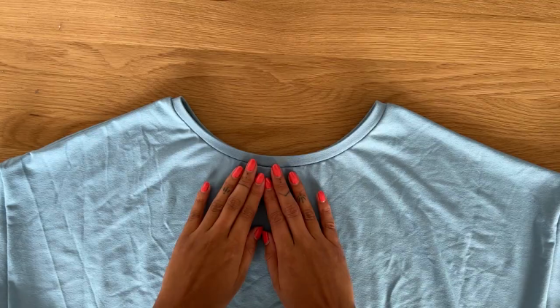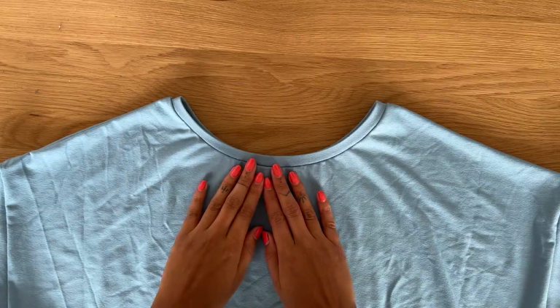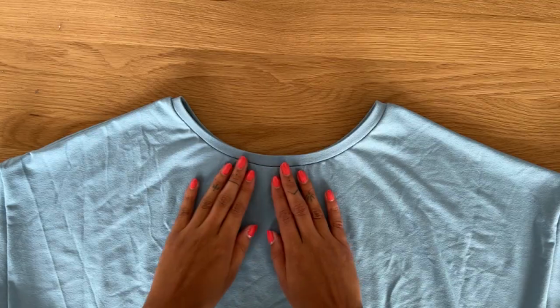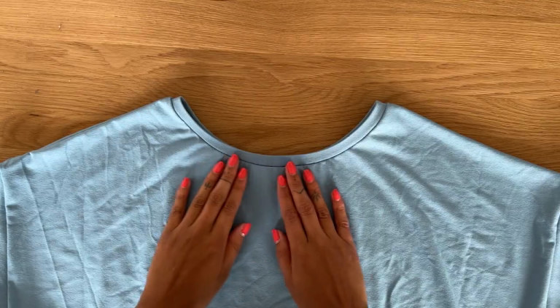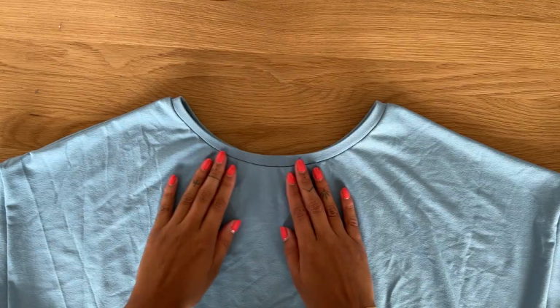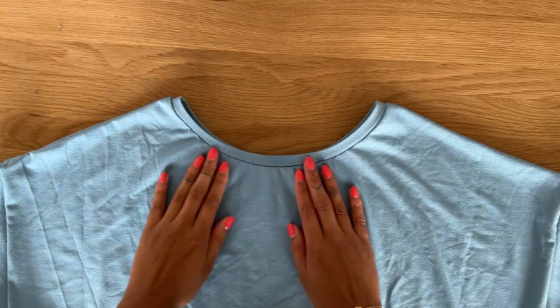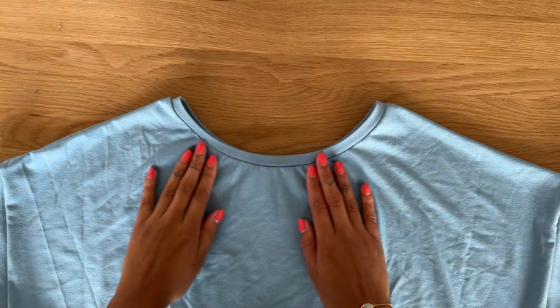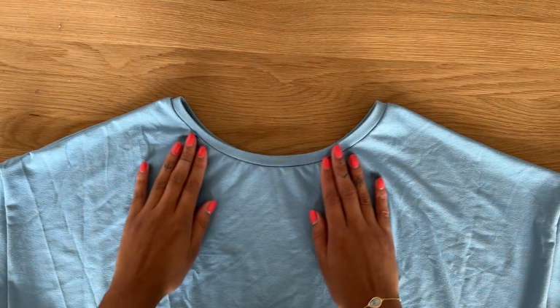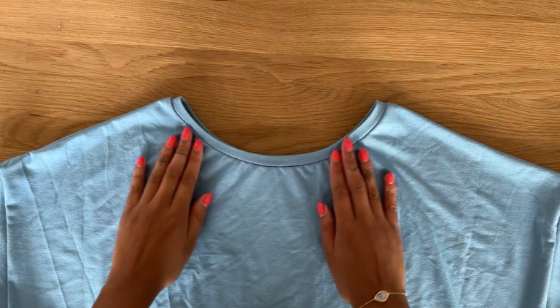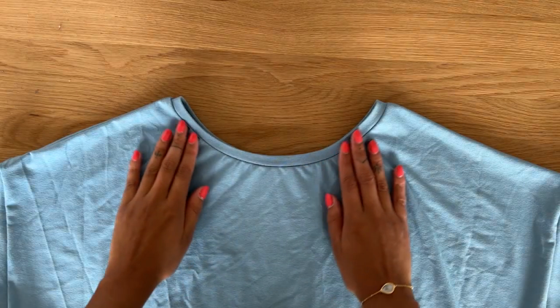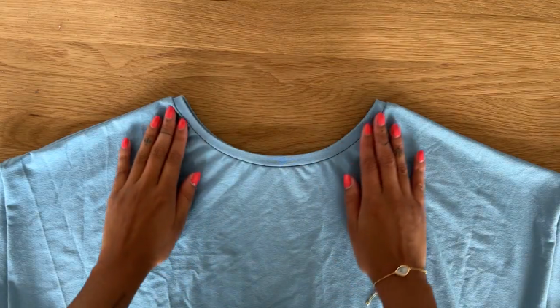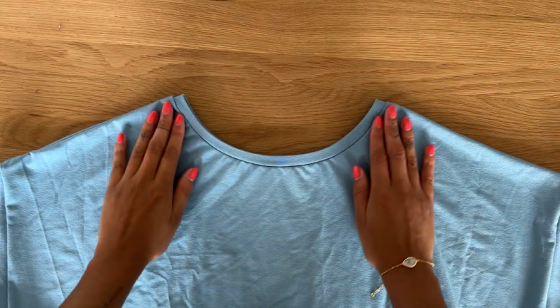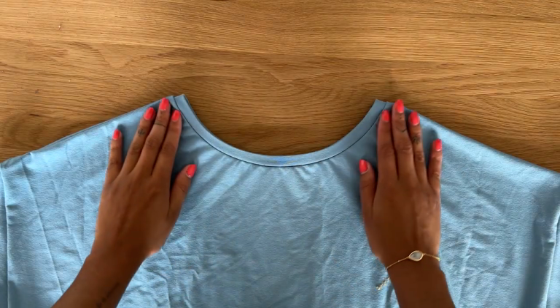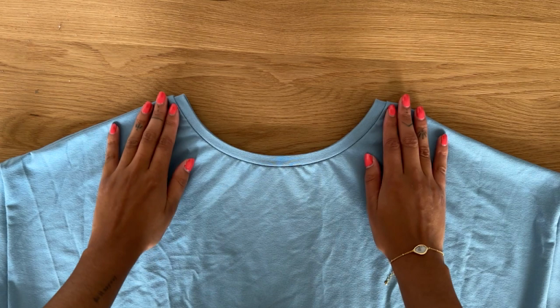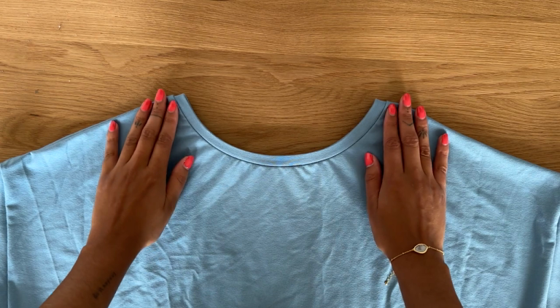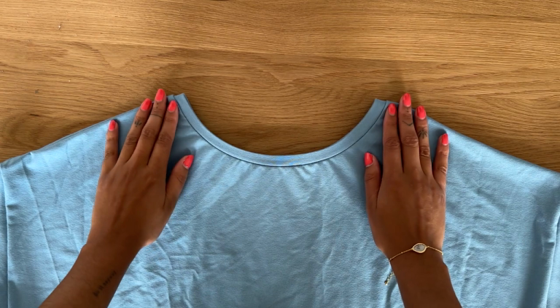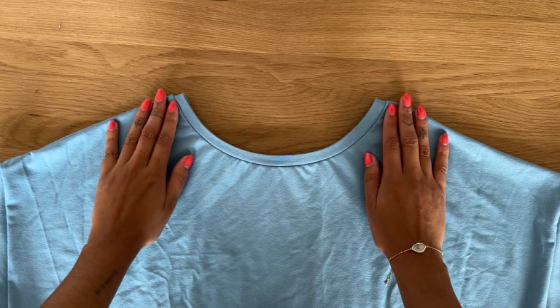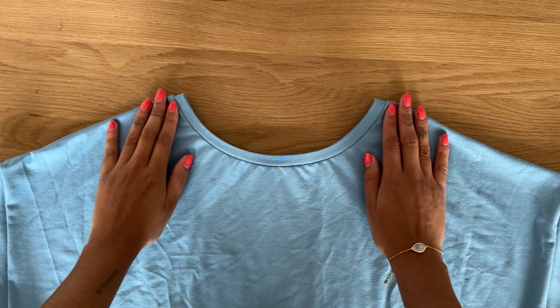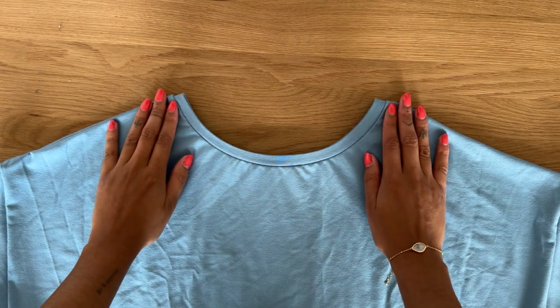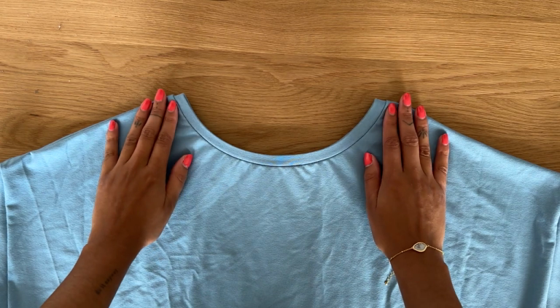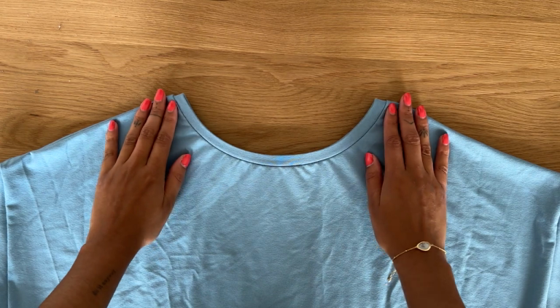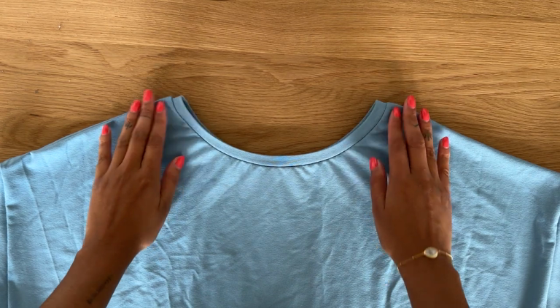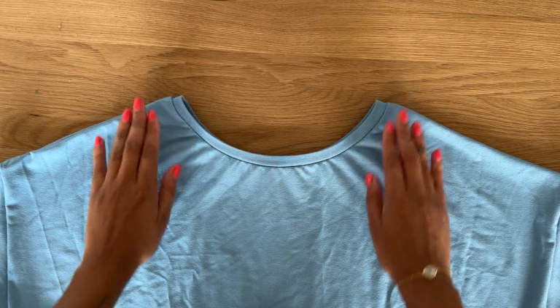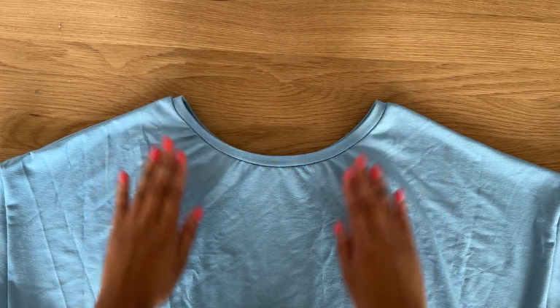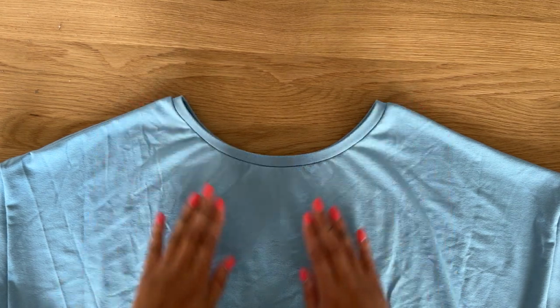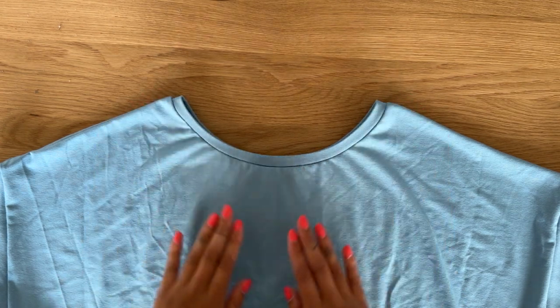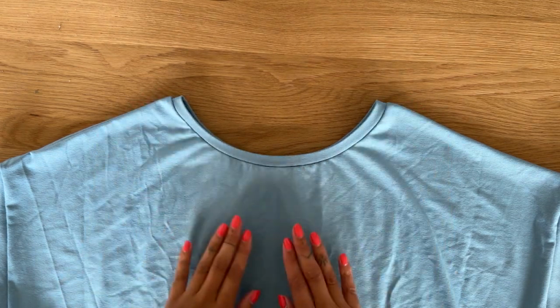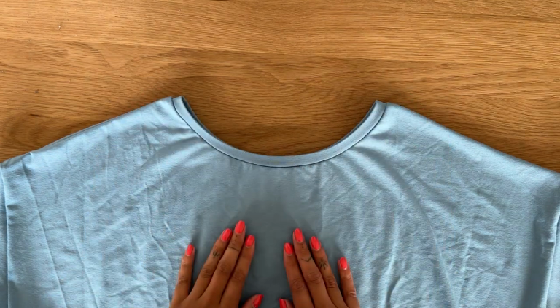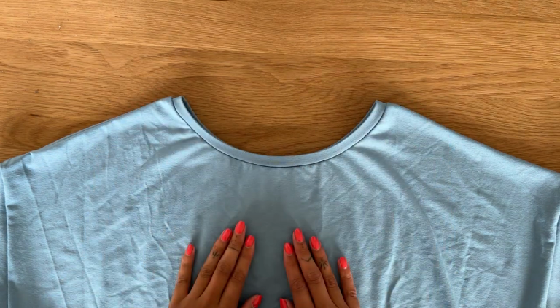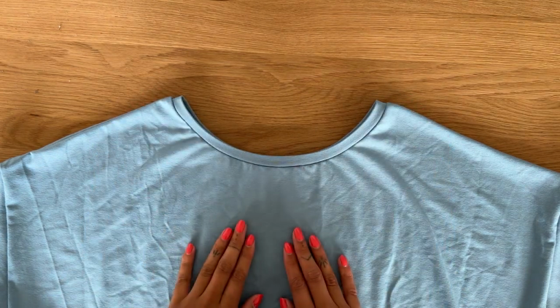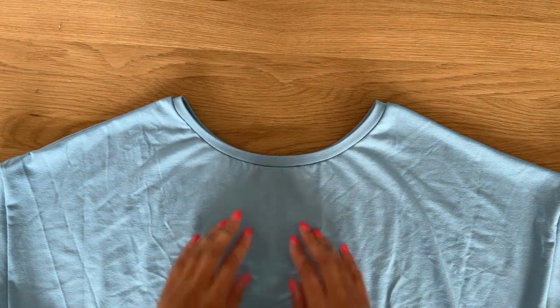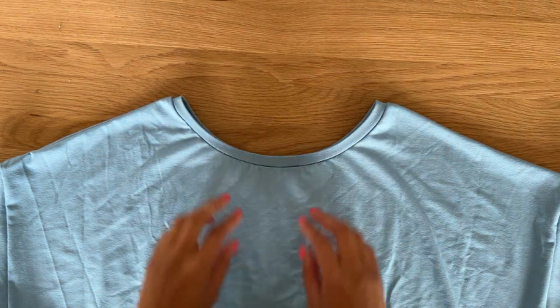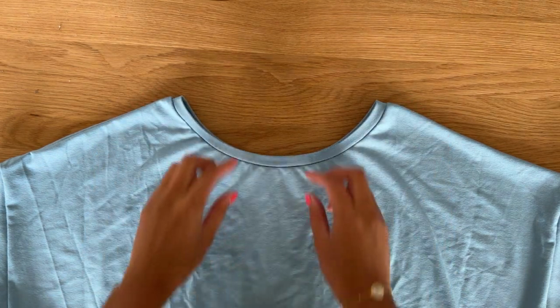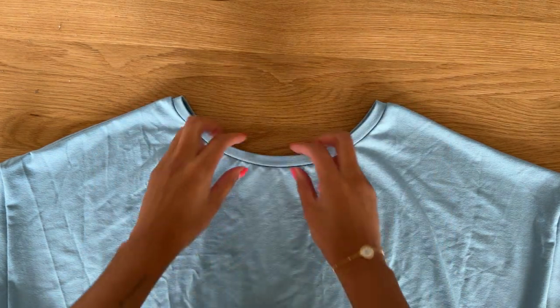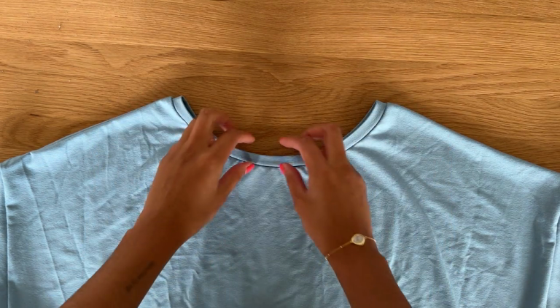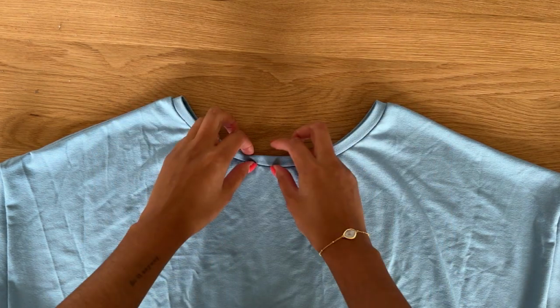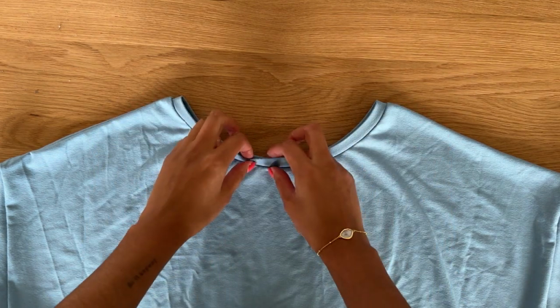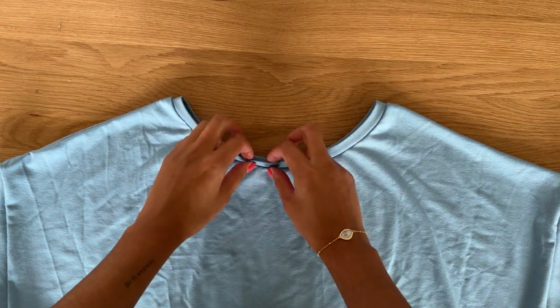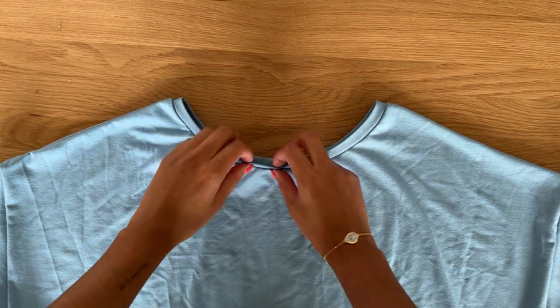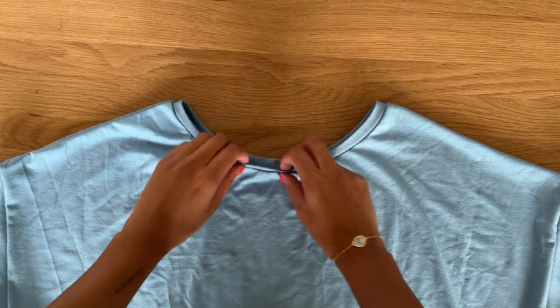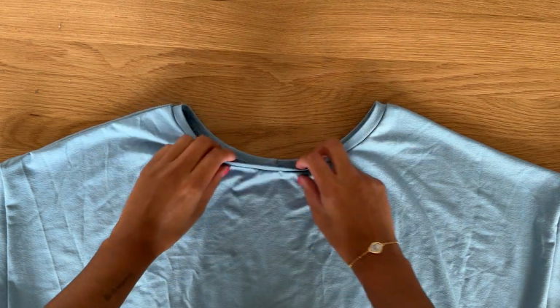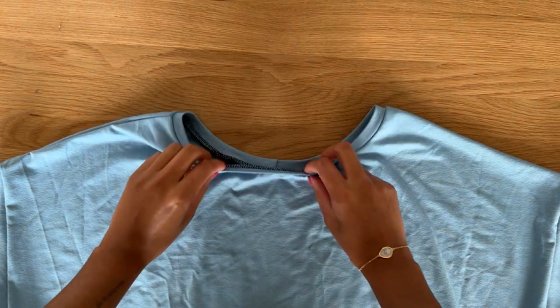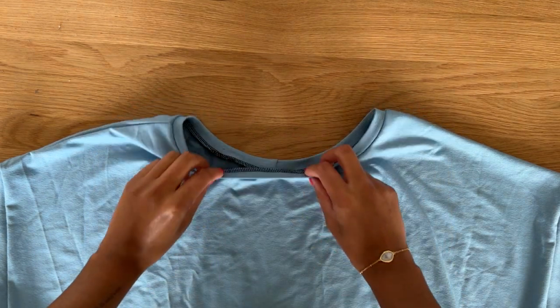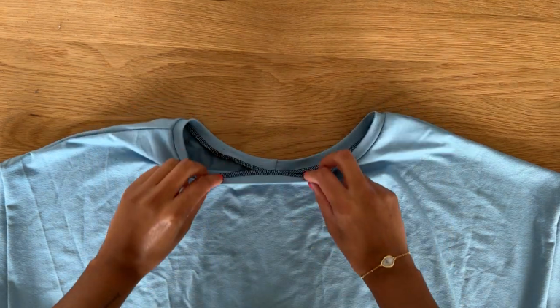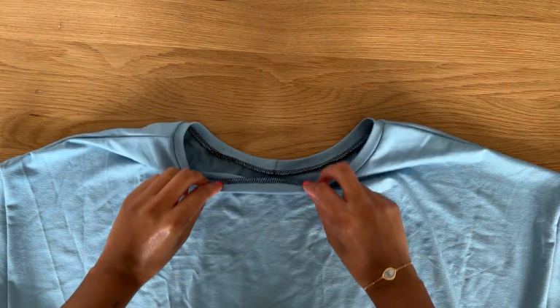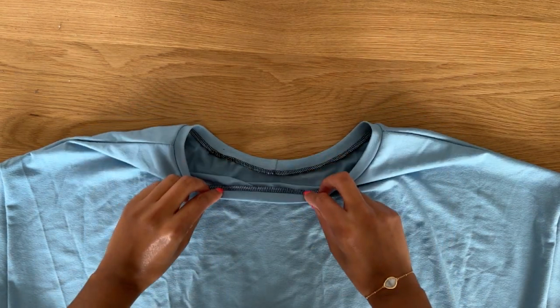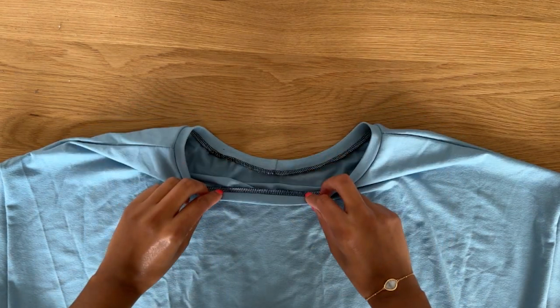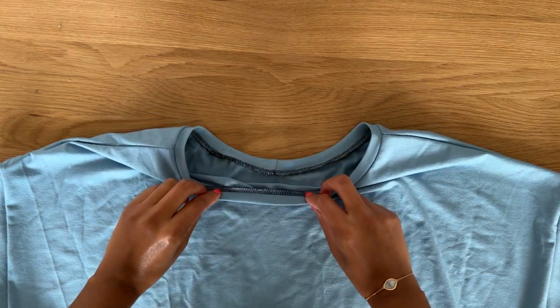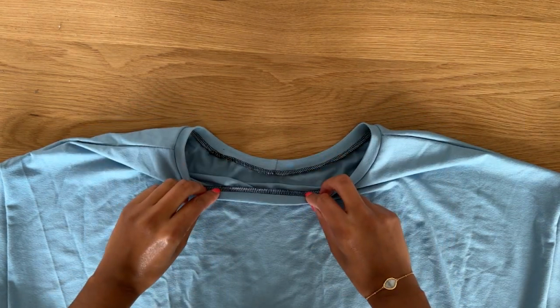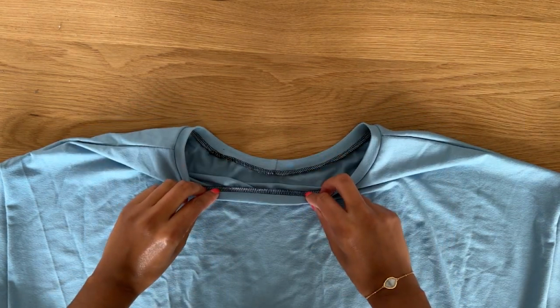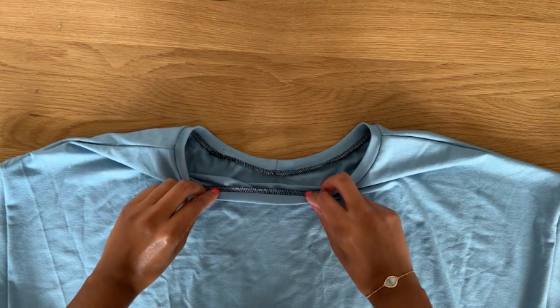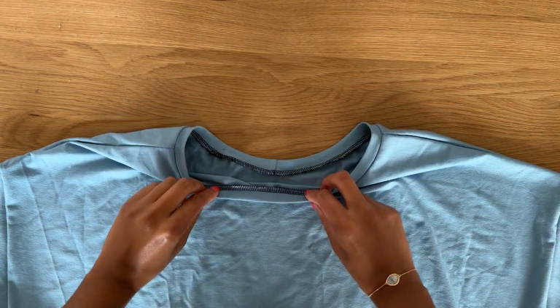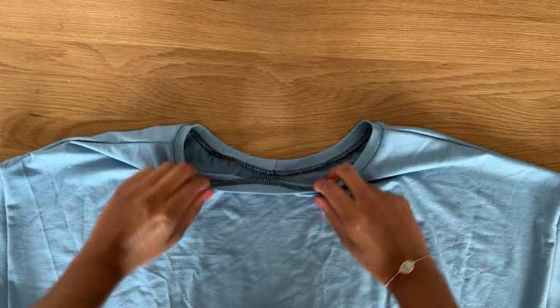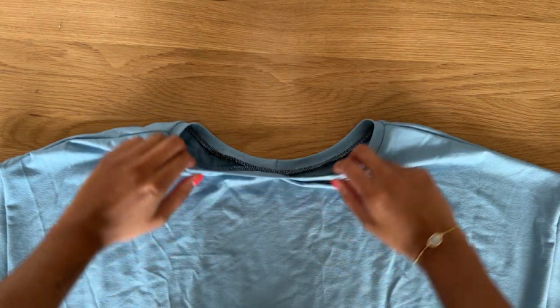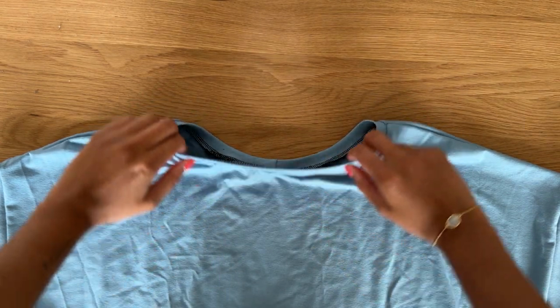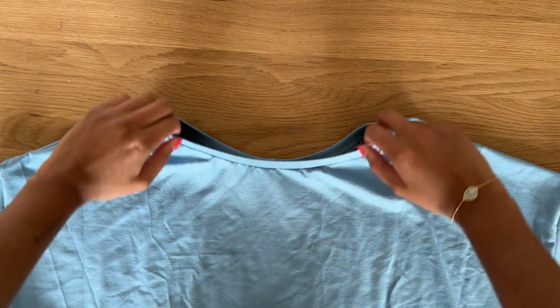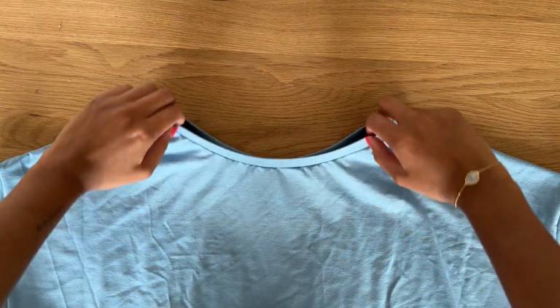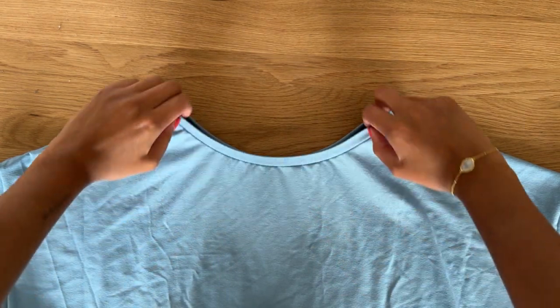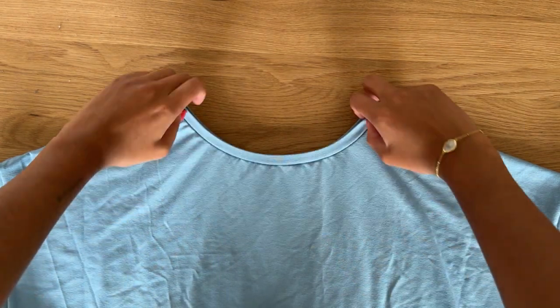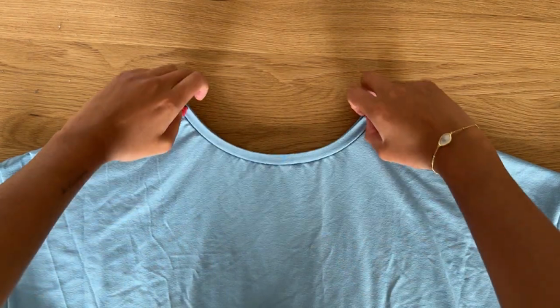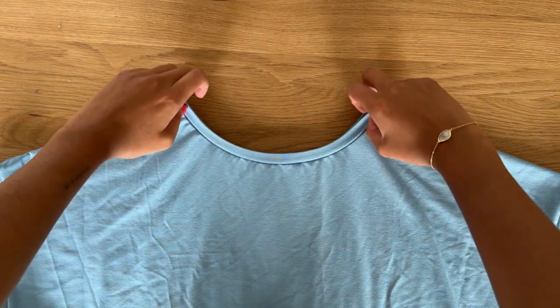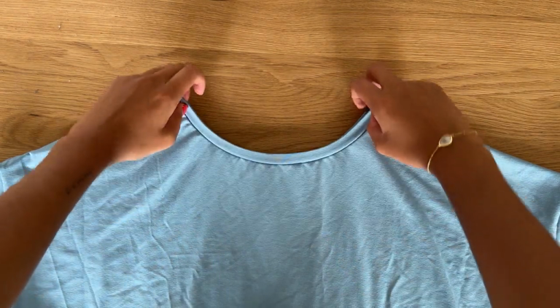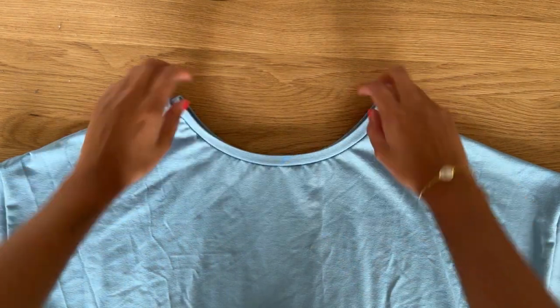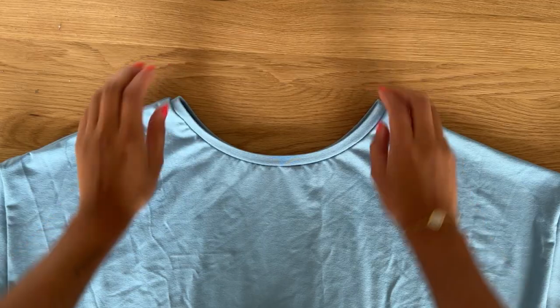This is what the finished neckband looks like — it's really nice and neat. All we have to do now is flip the neckband up and press.